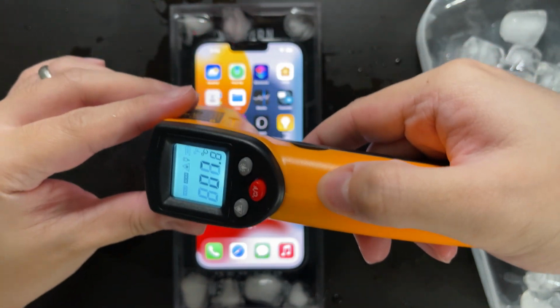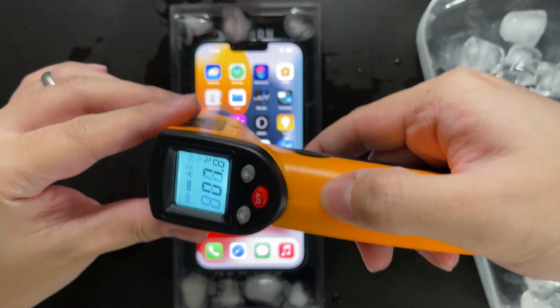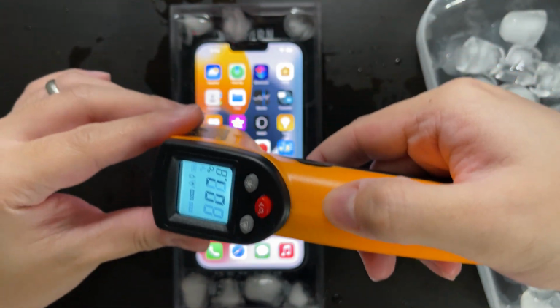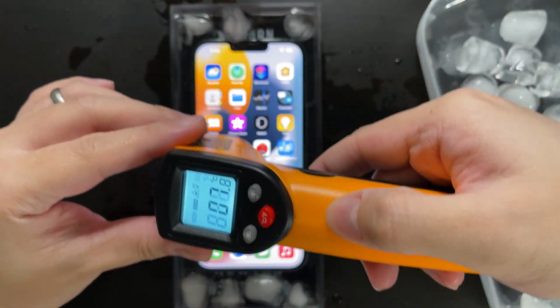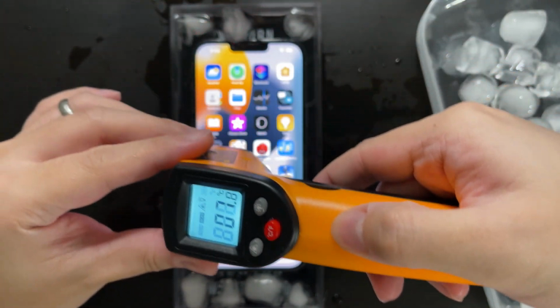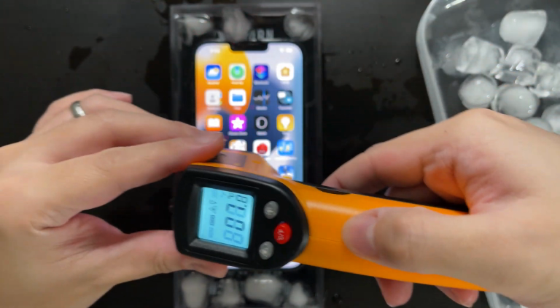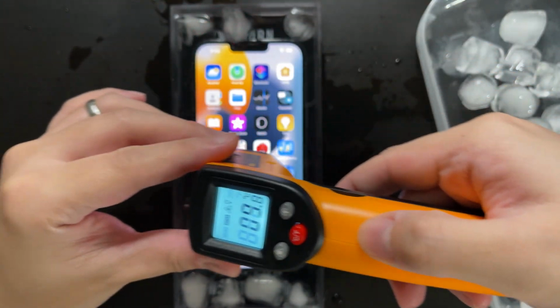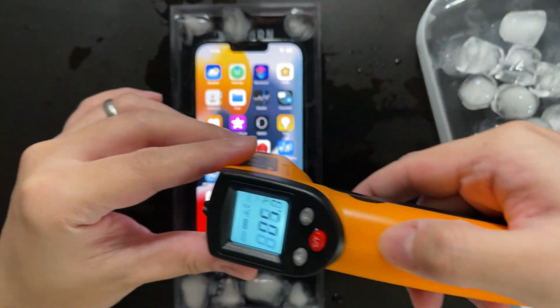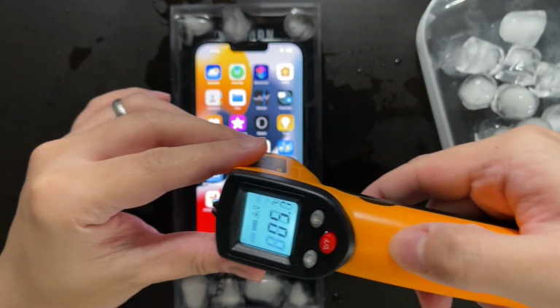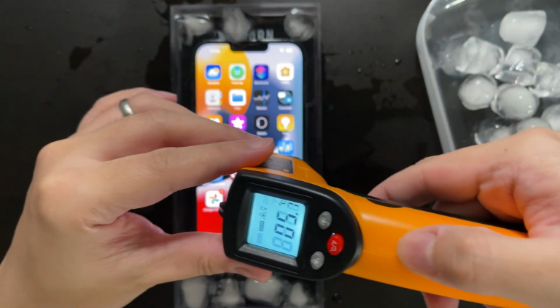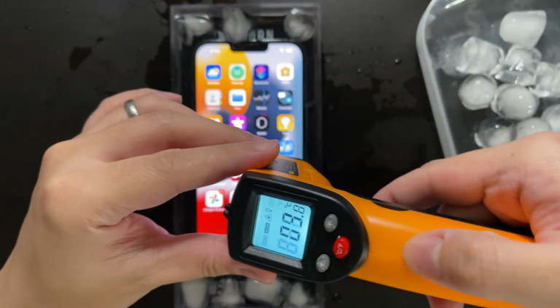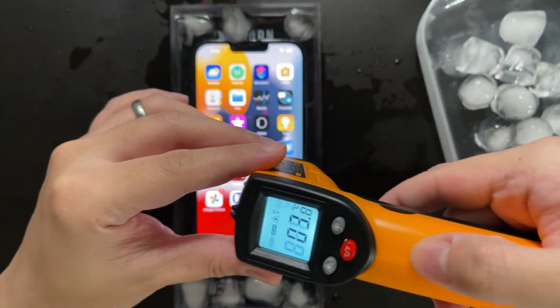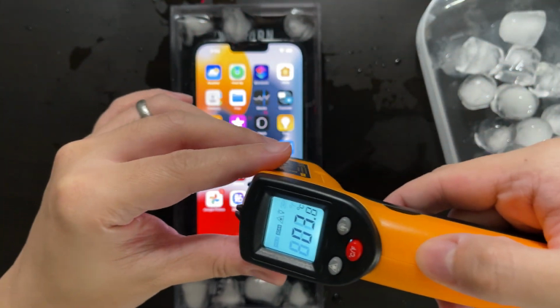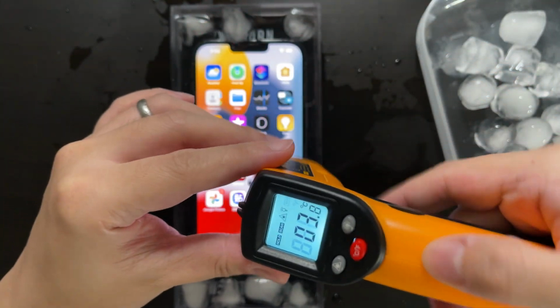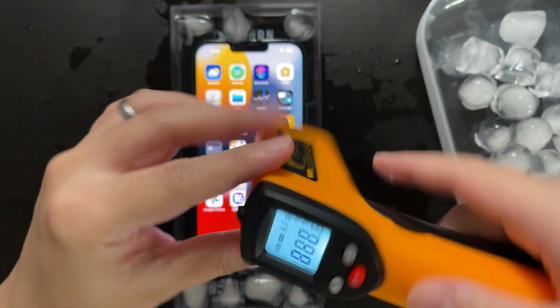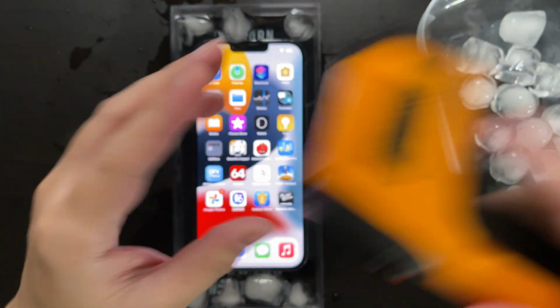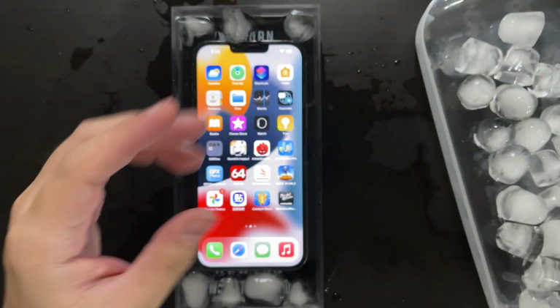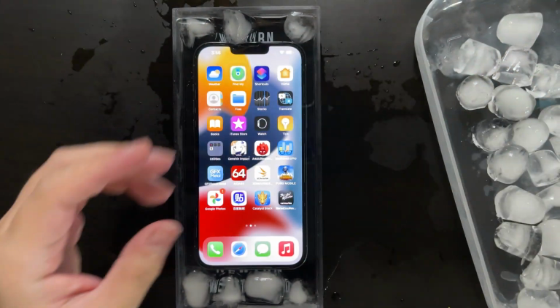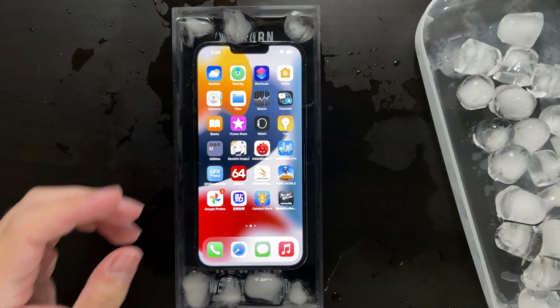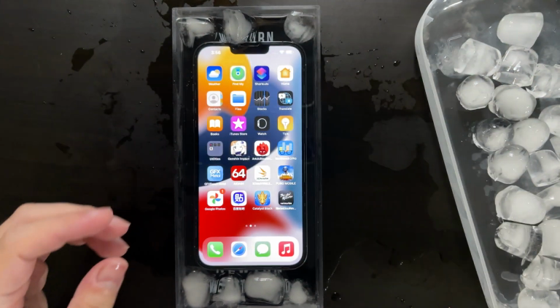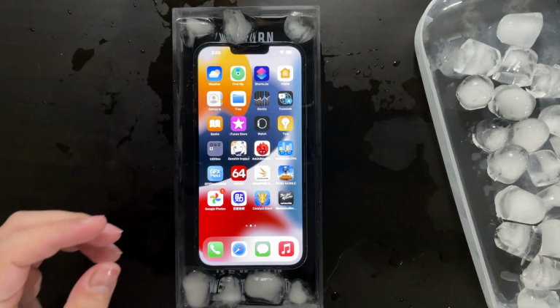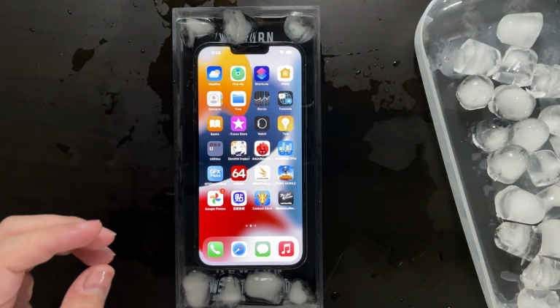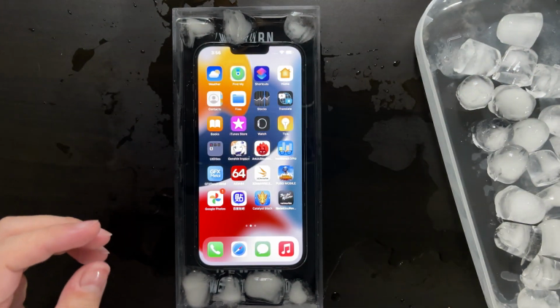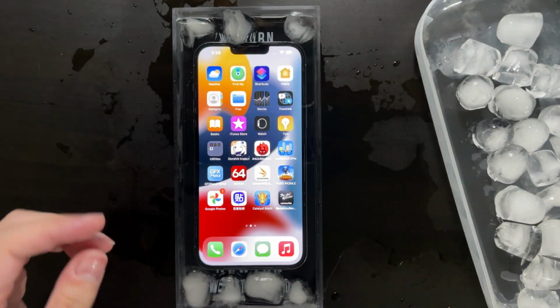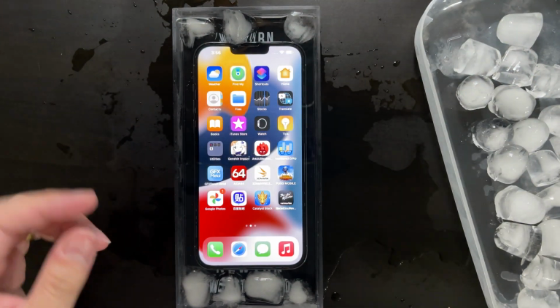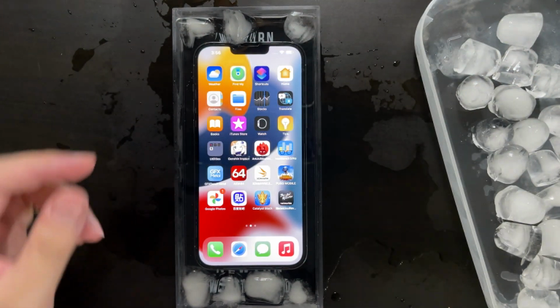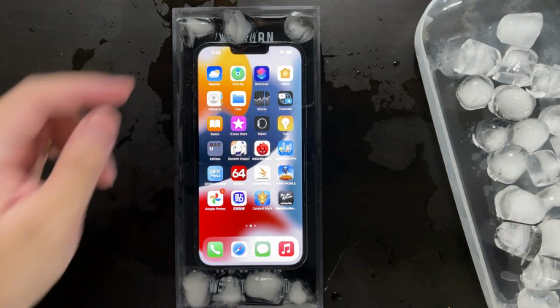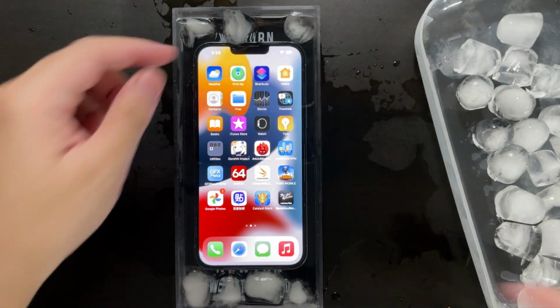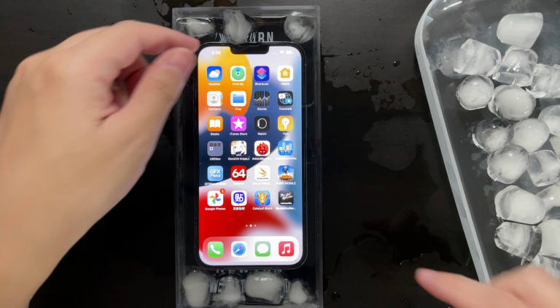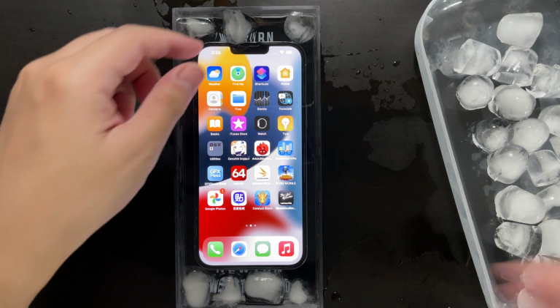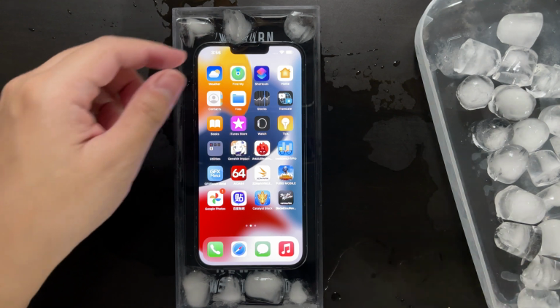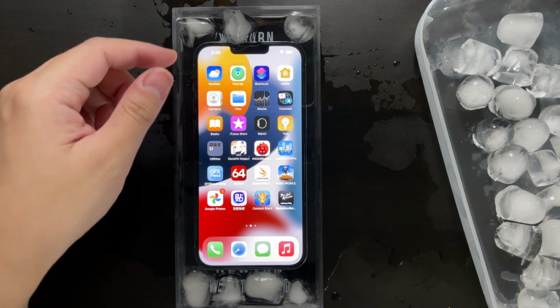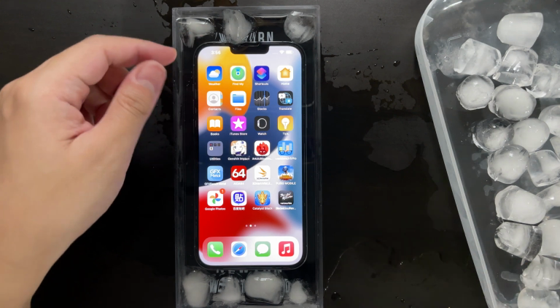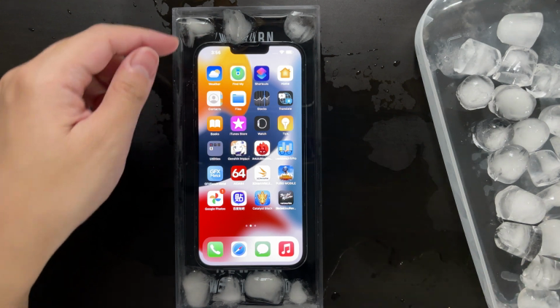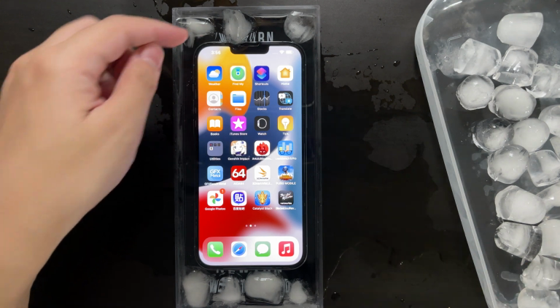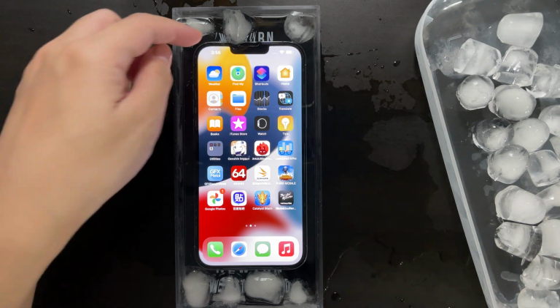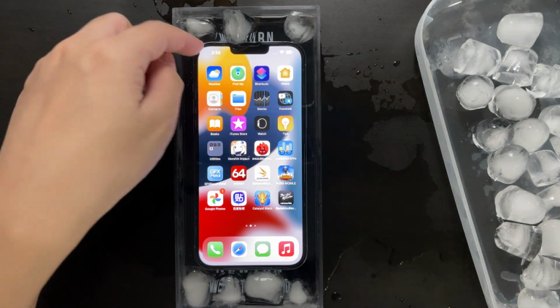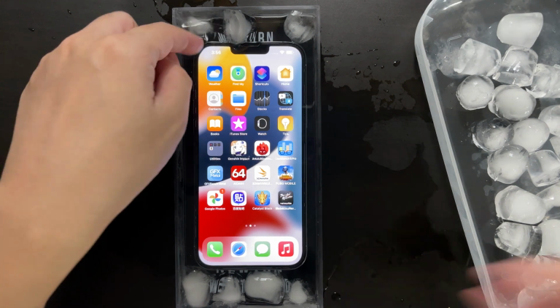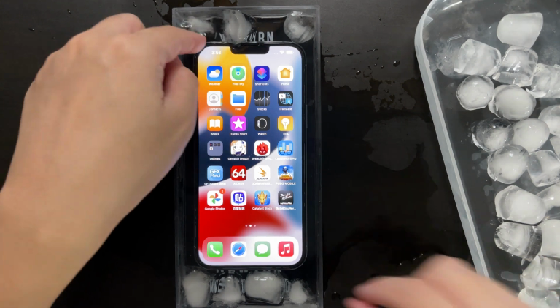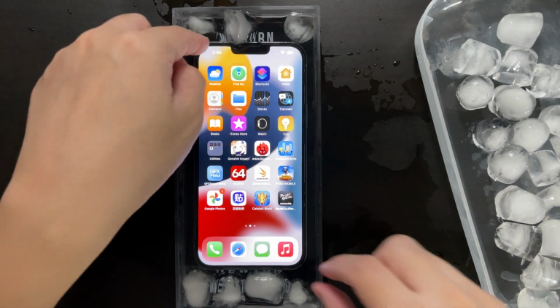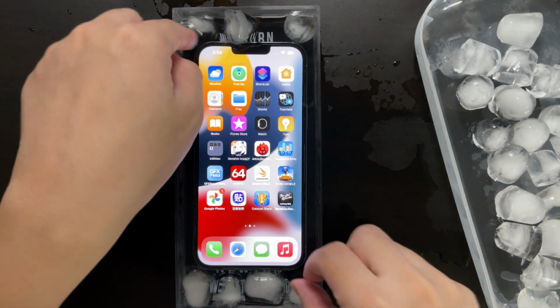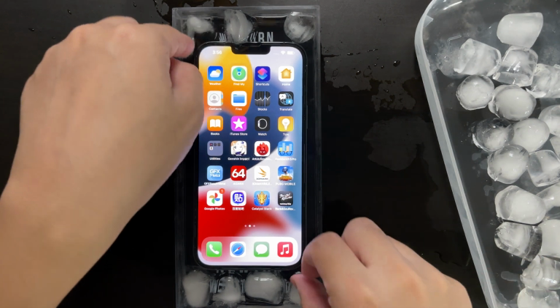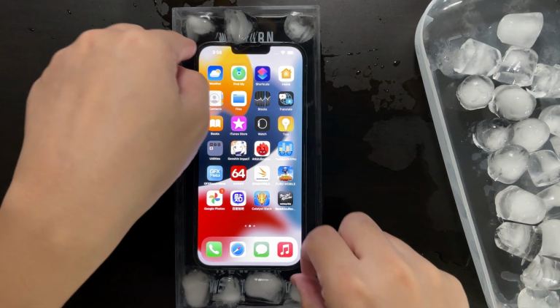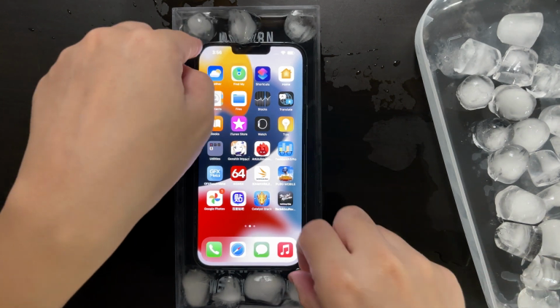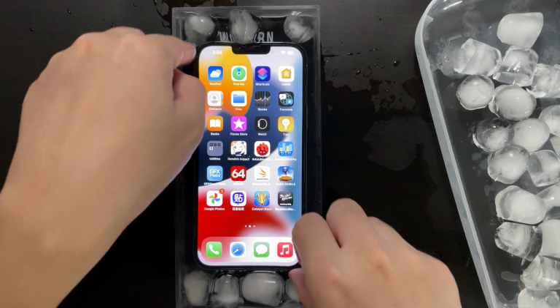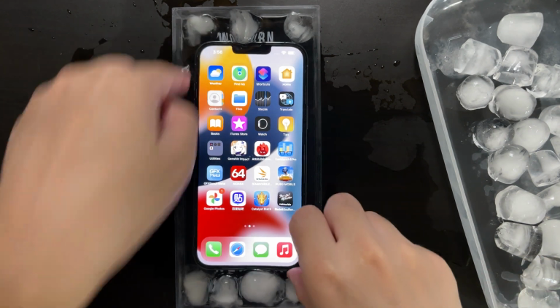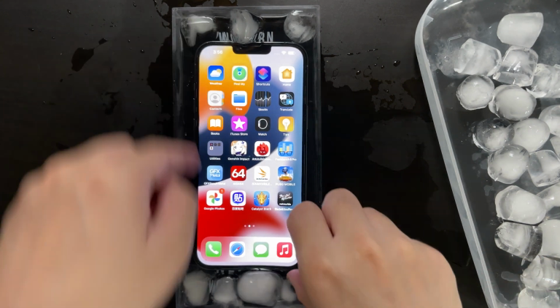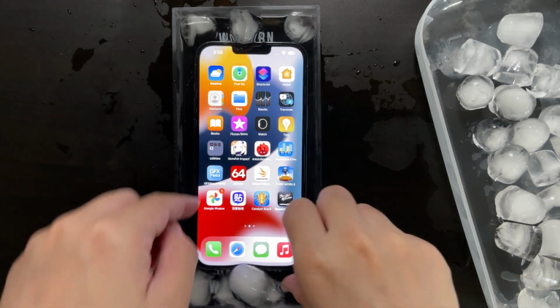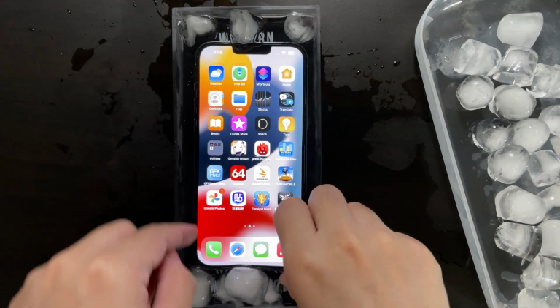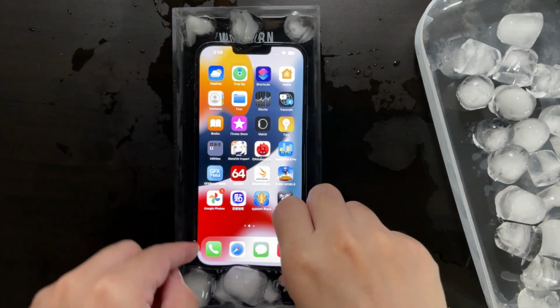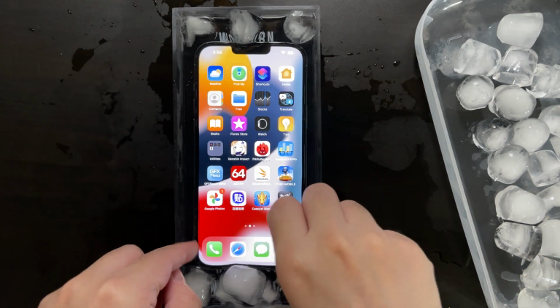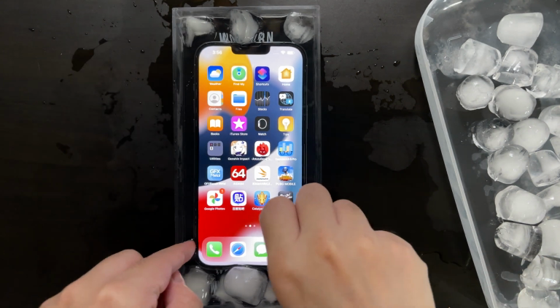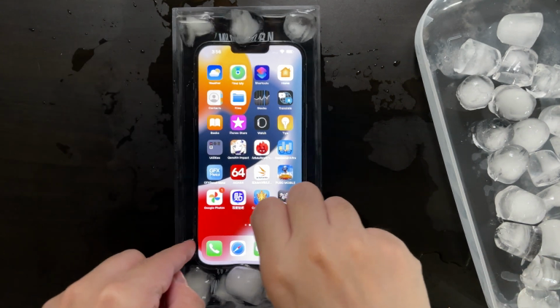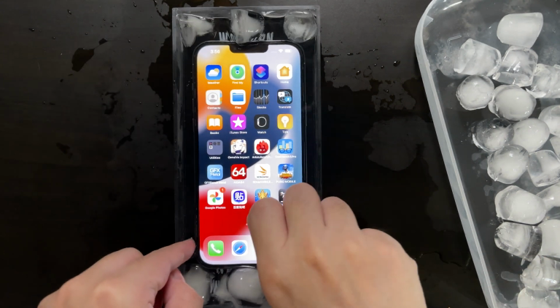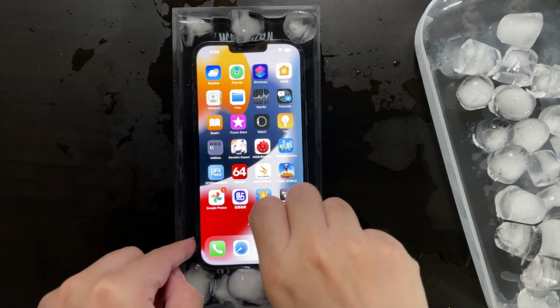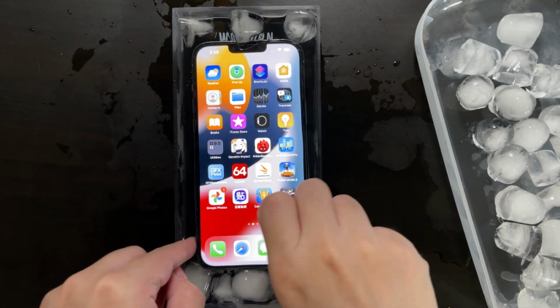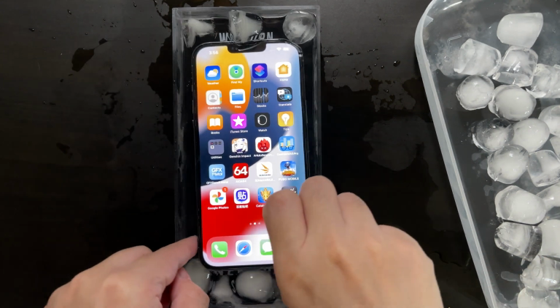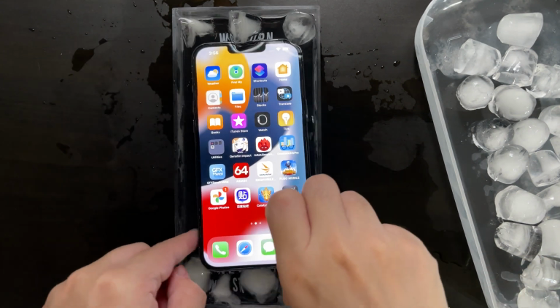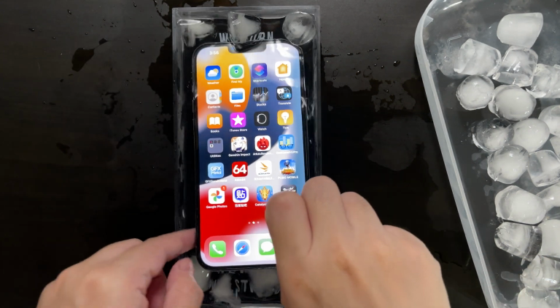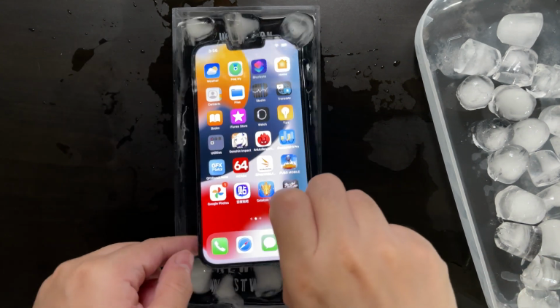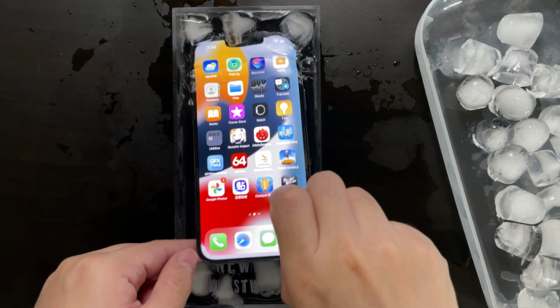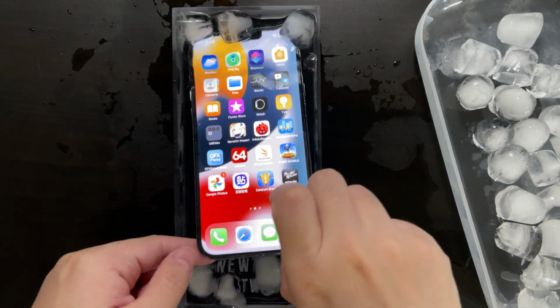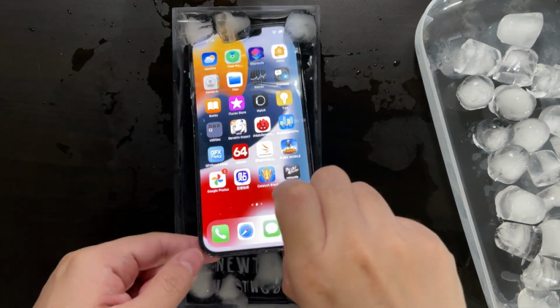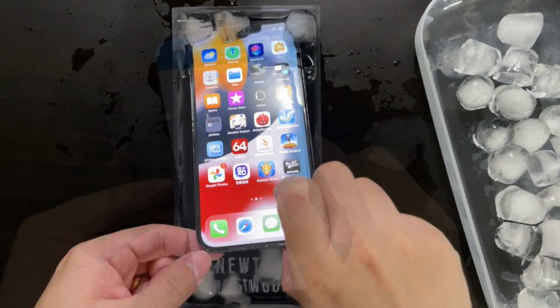Now we have measured to confirm that the temperature is pretty low. I think we are good to go. Let's proceed to the benchmarks.